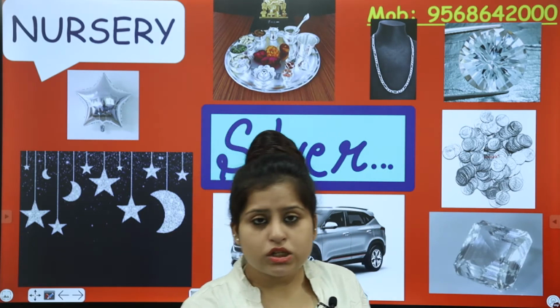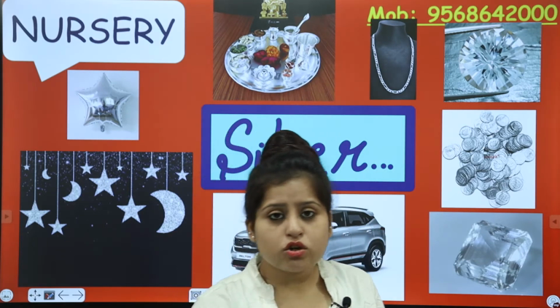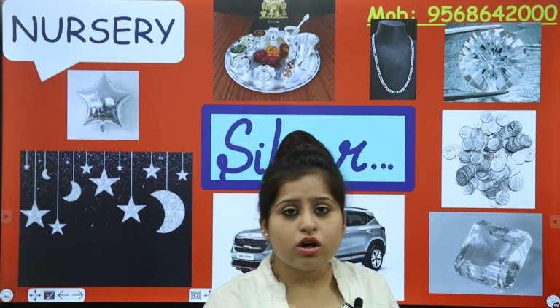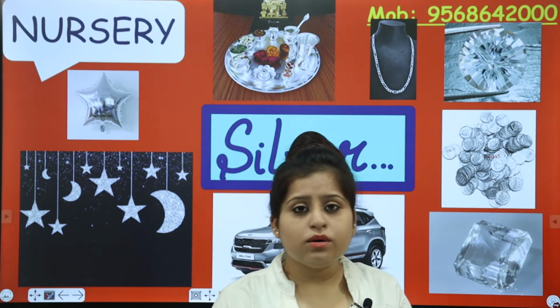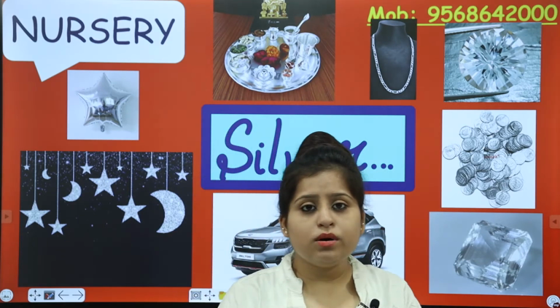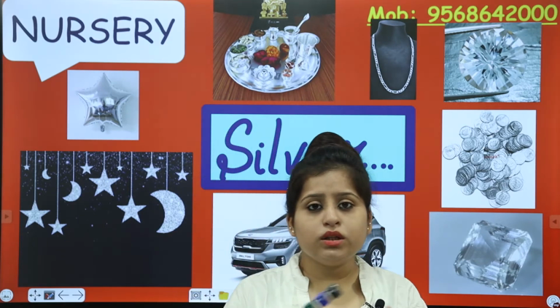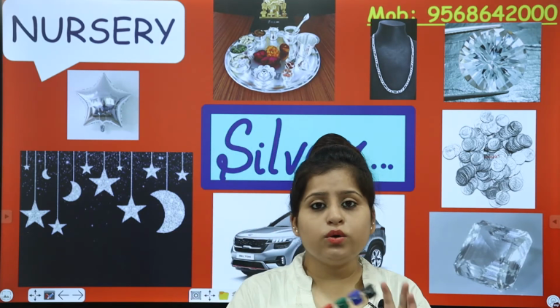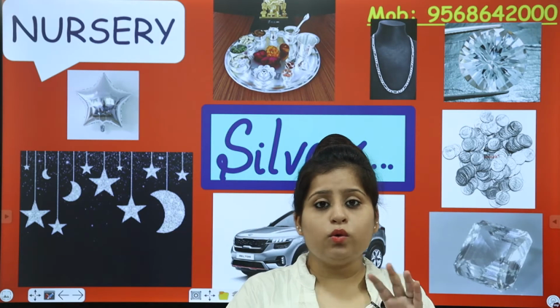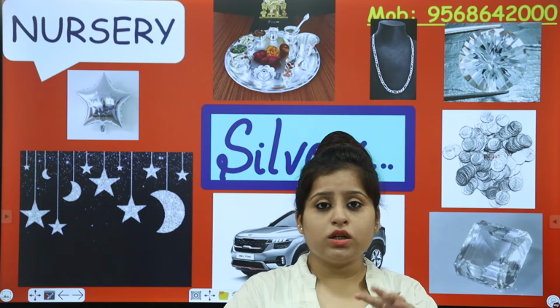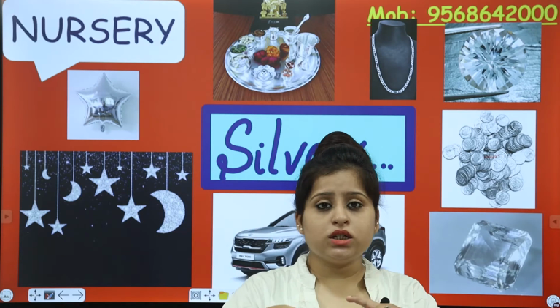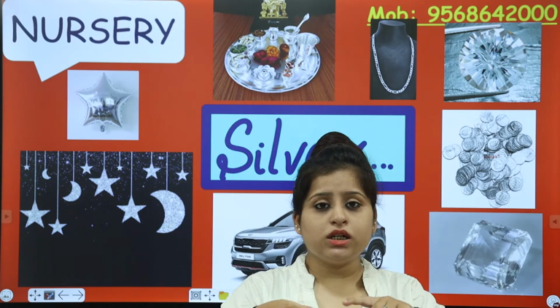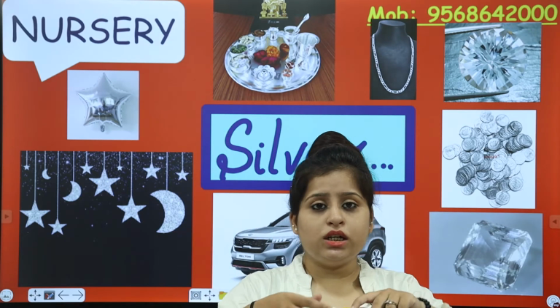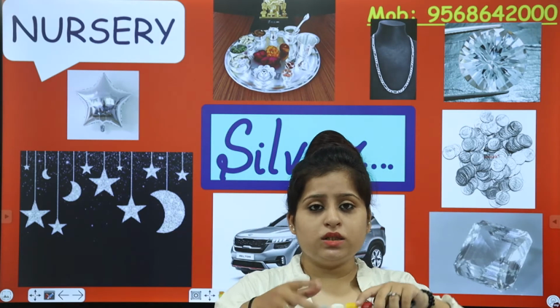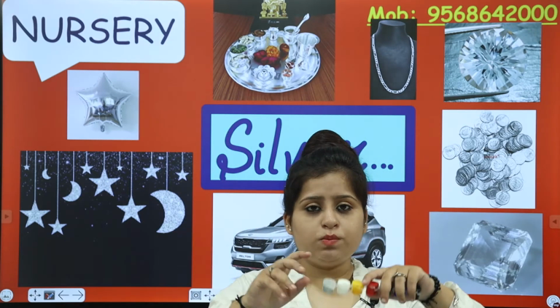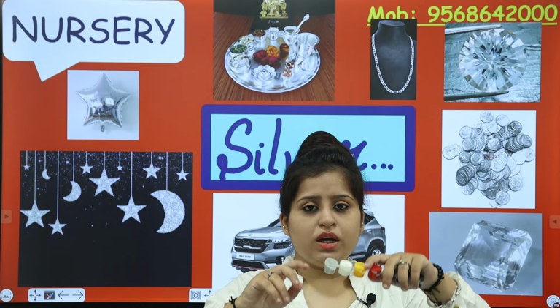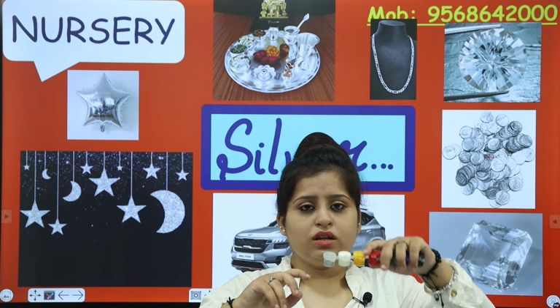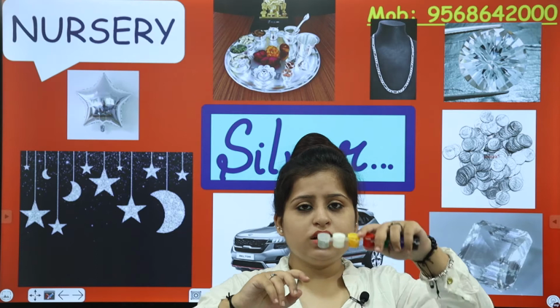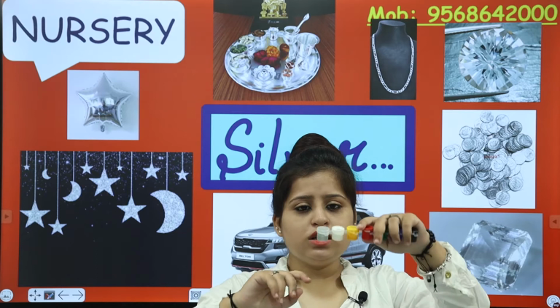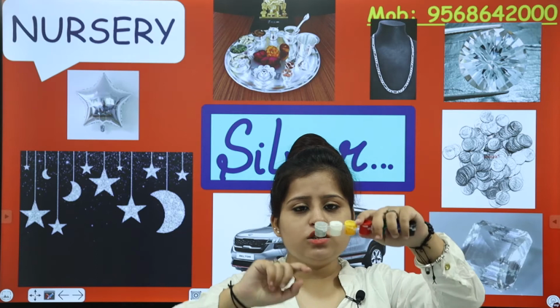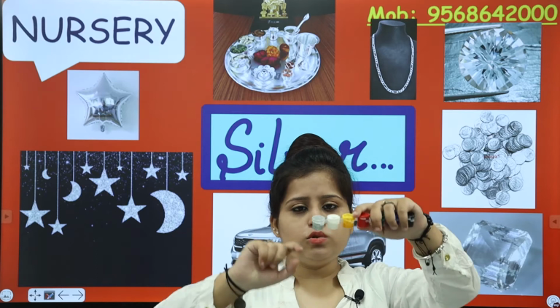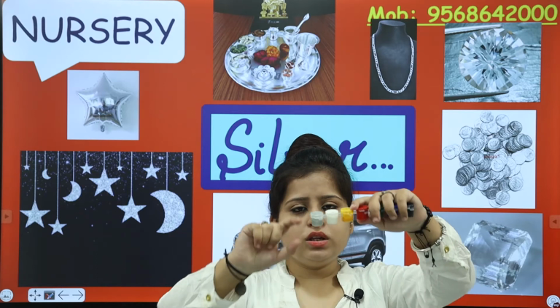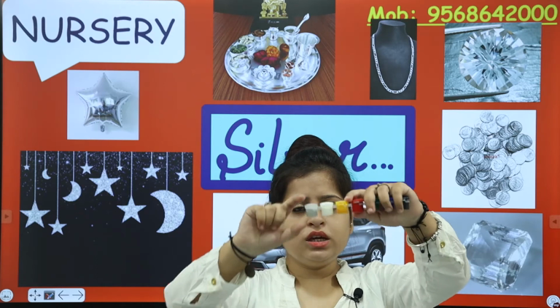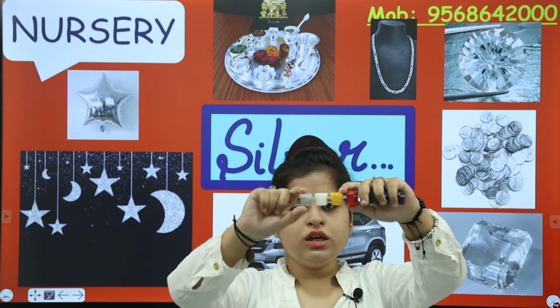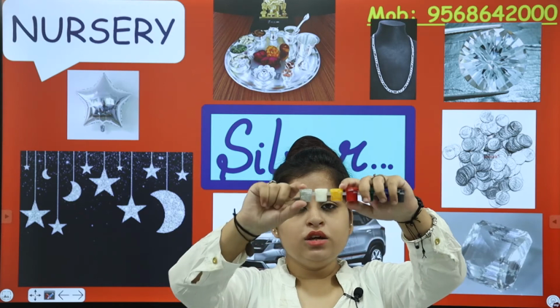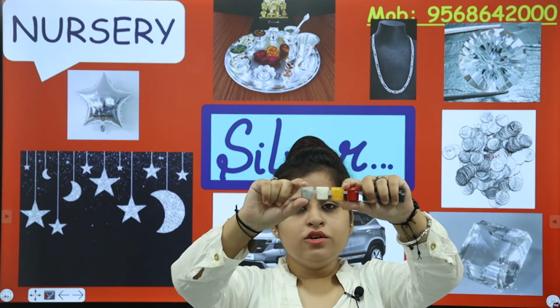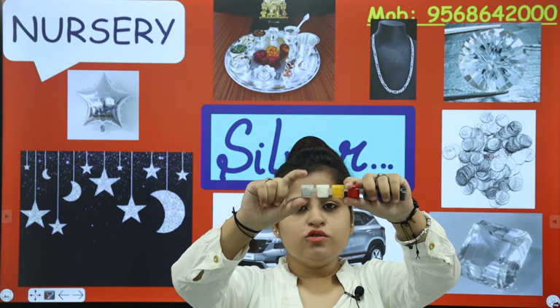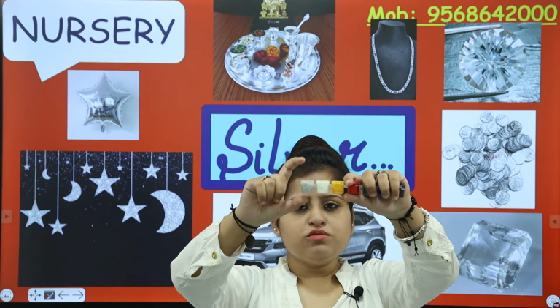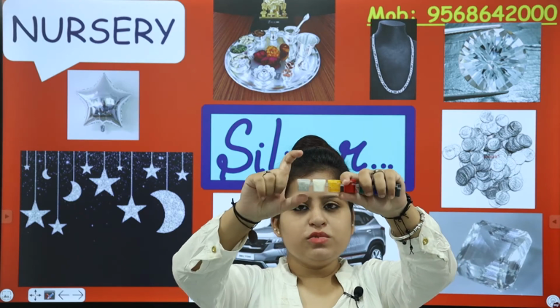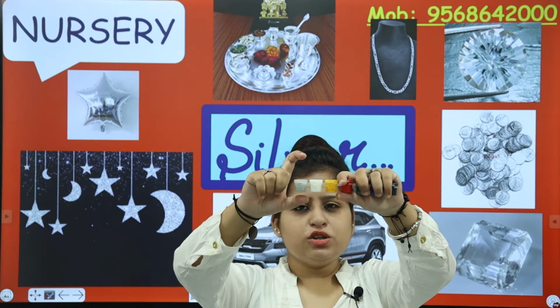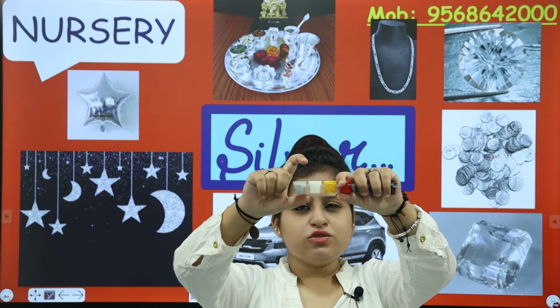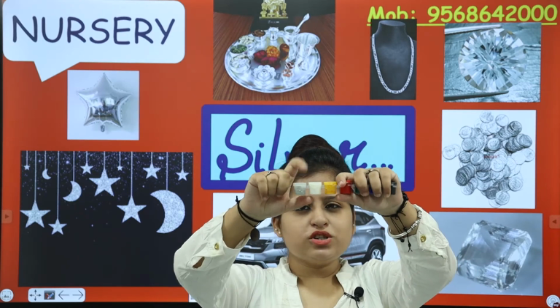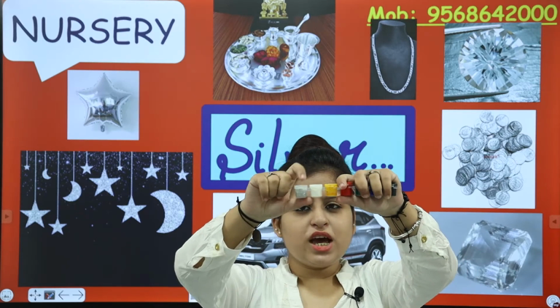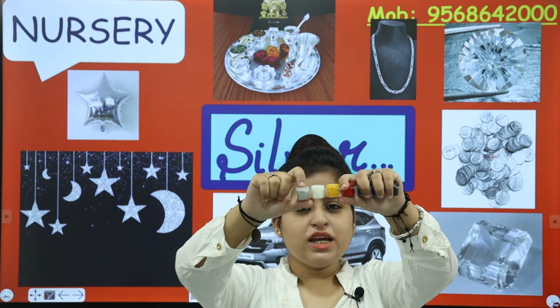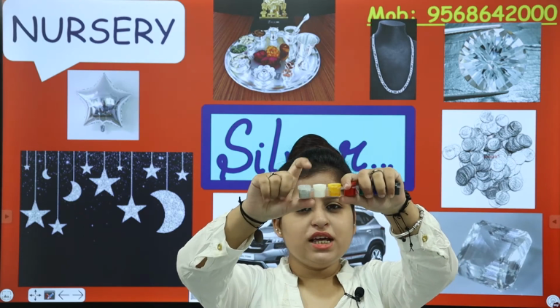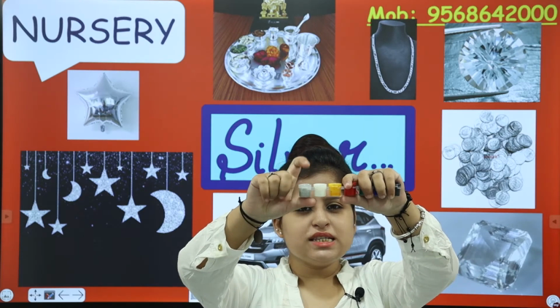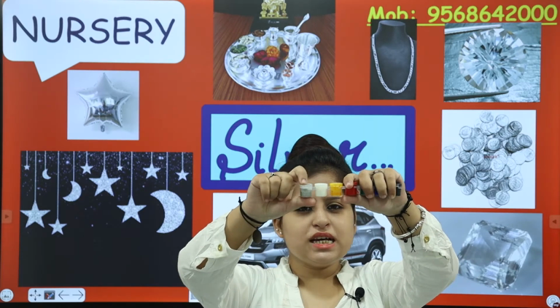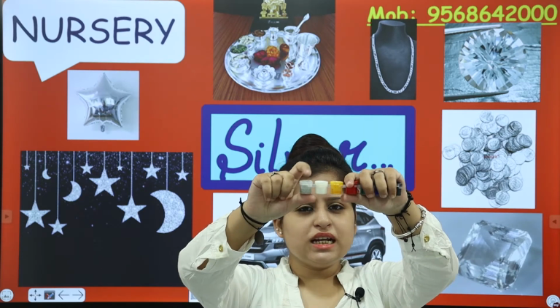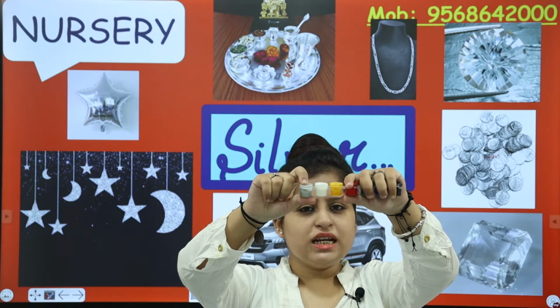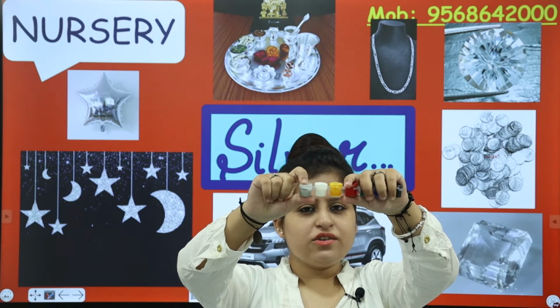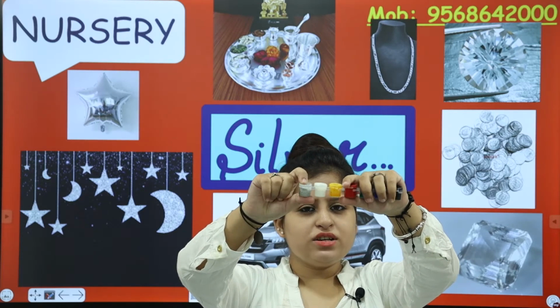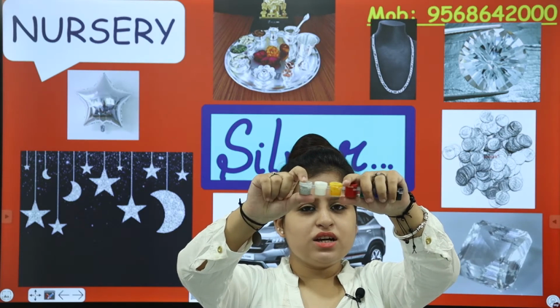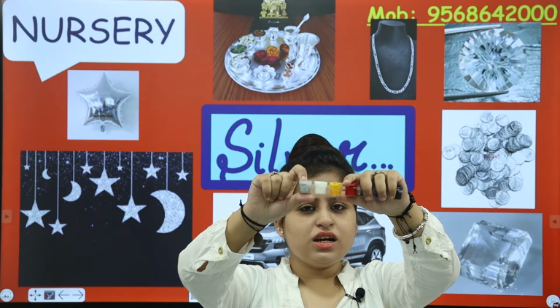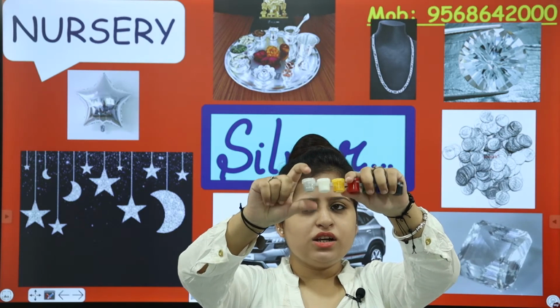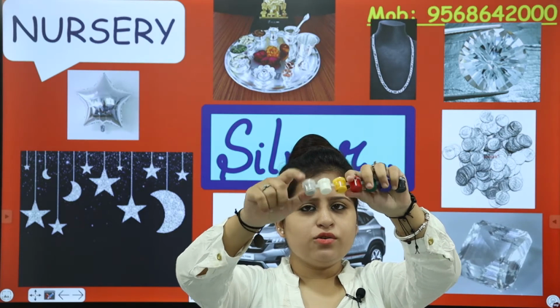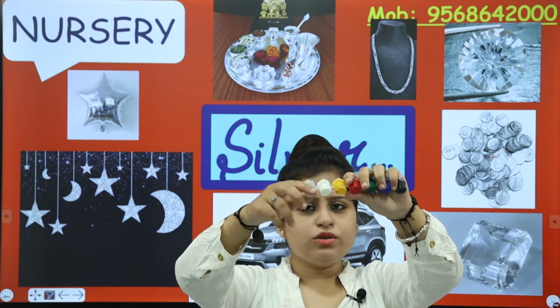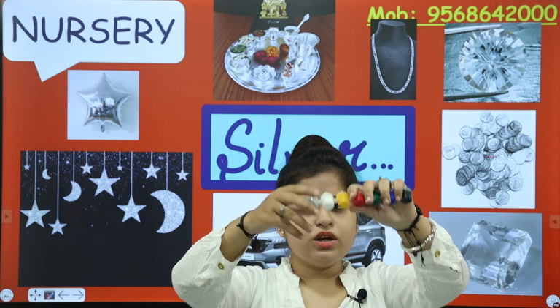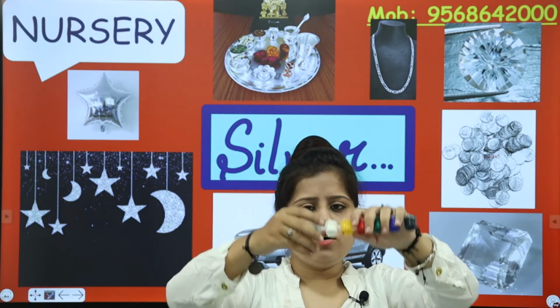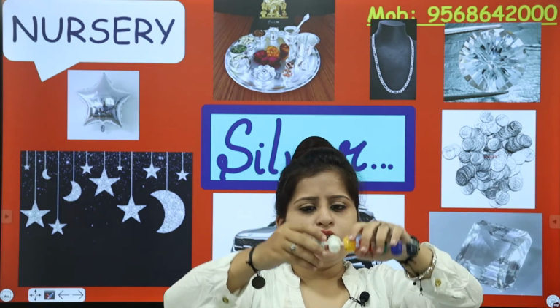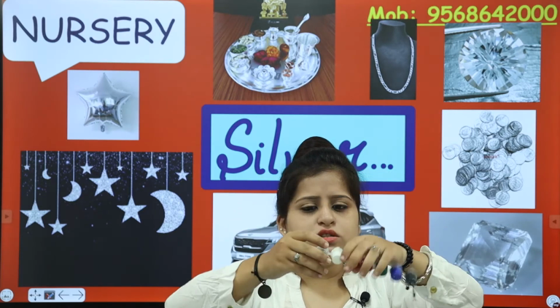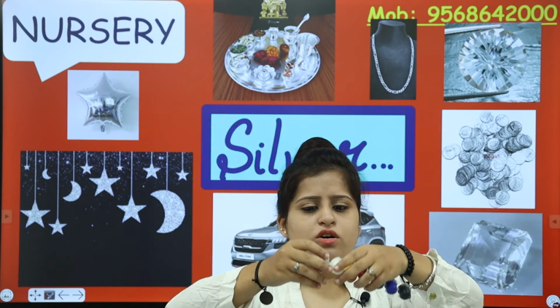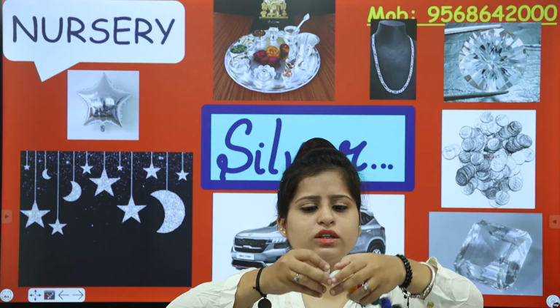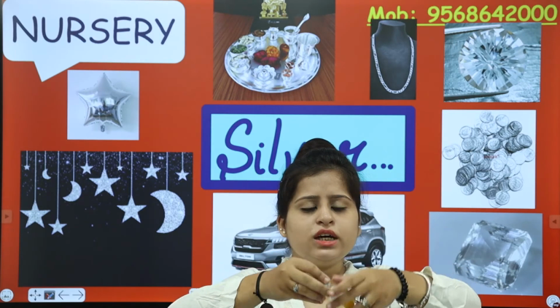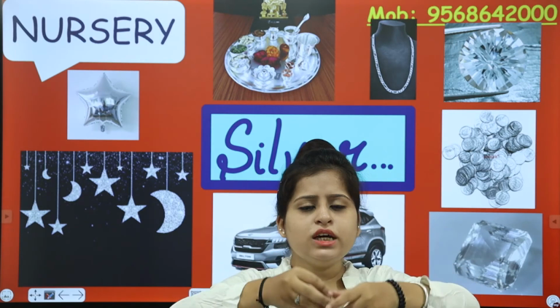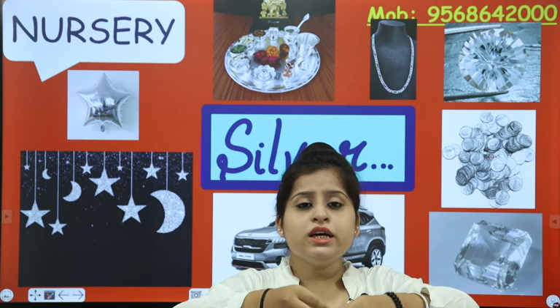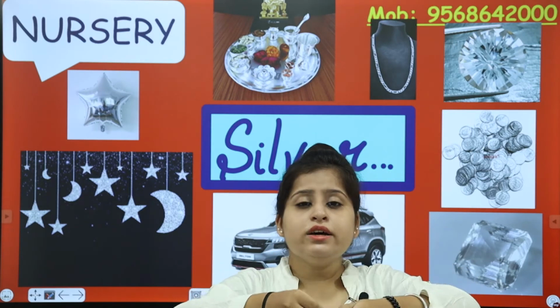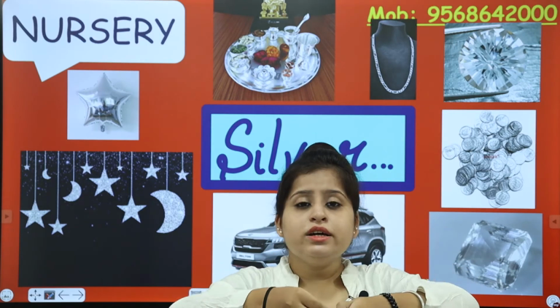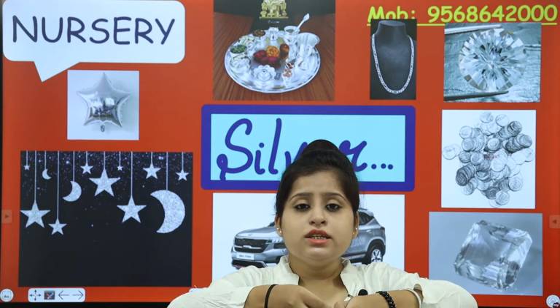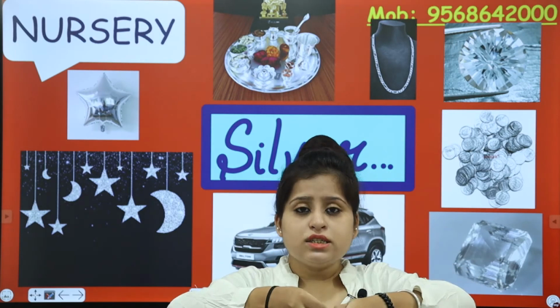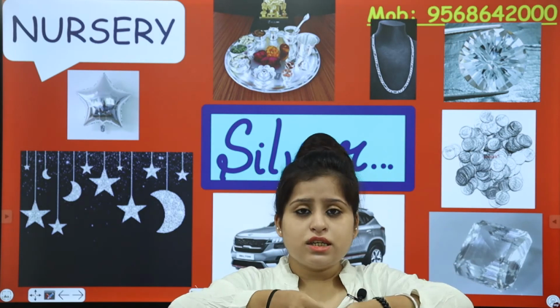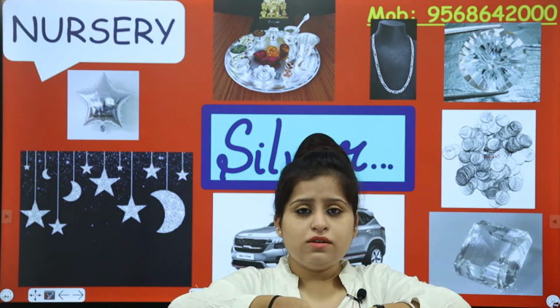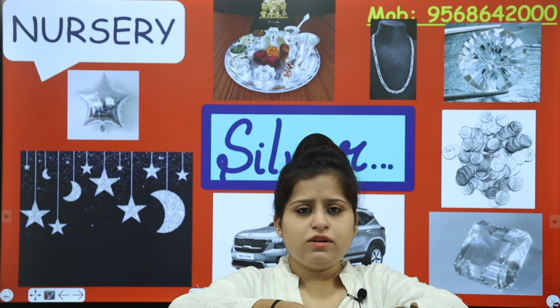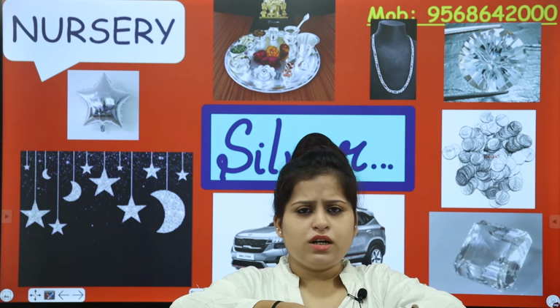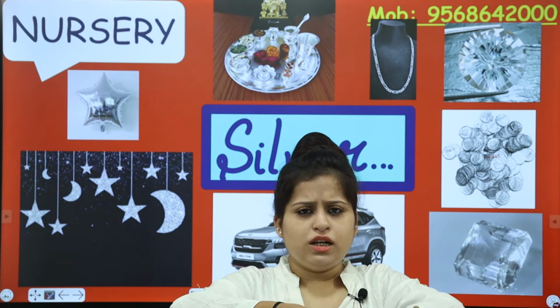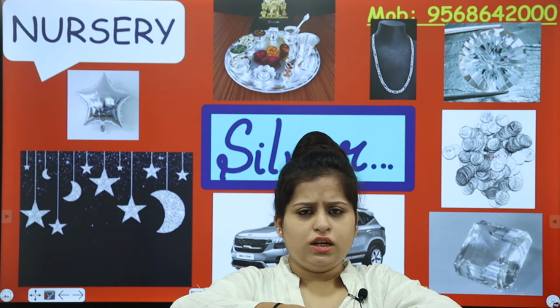Let's talk about the watercolours — paint colours. What colour is this? The shiny colour — which colour is it? Silver colour!